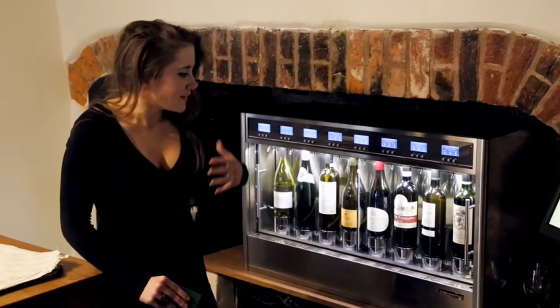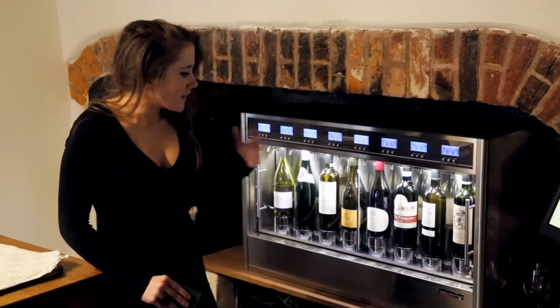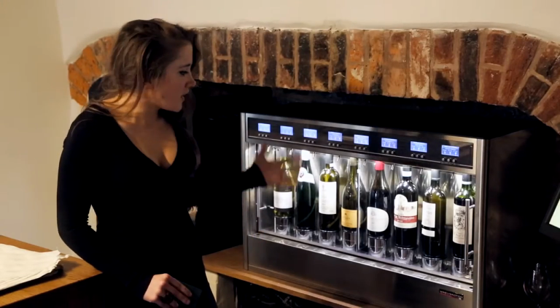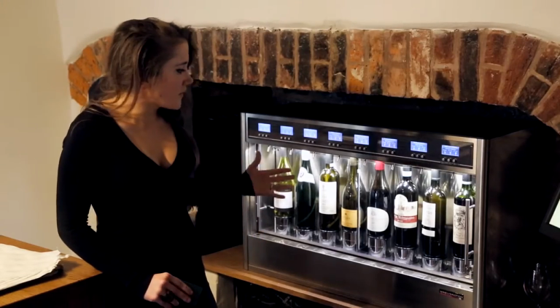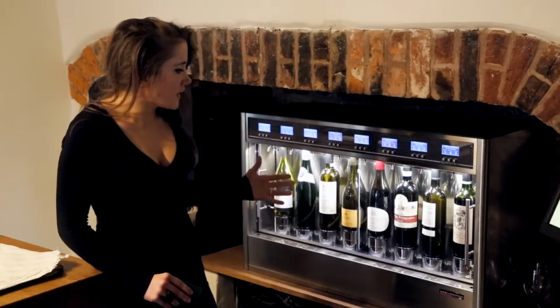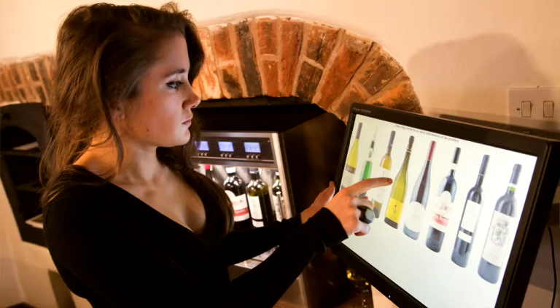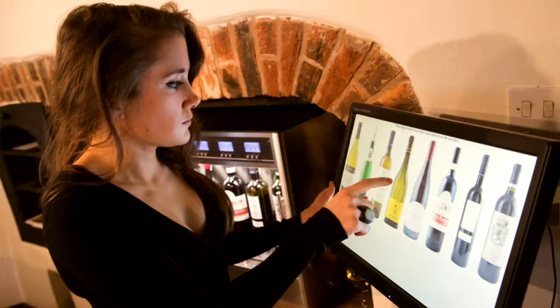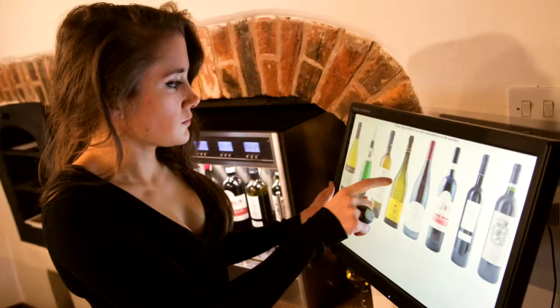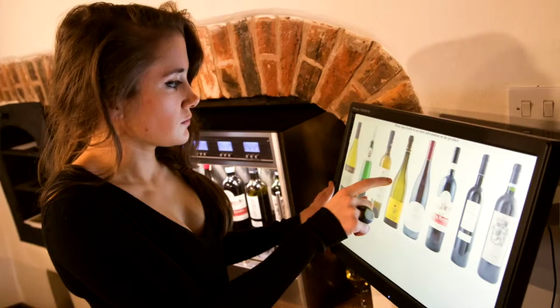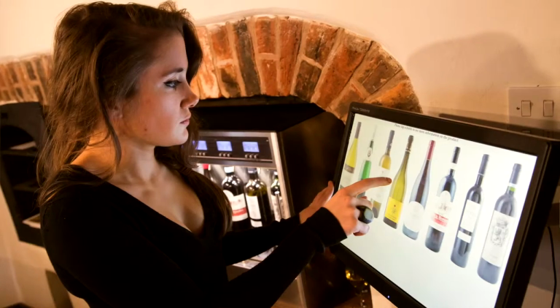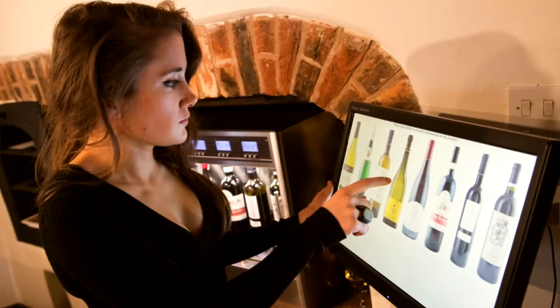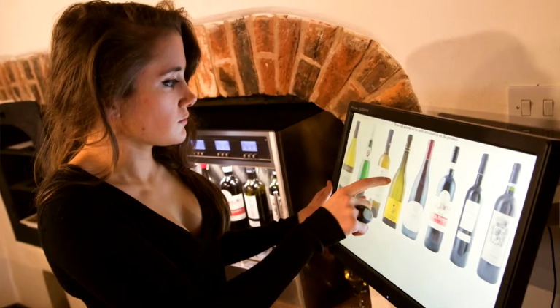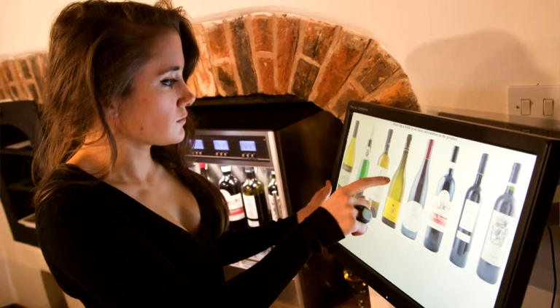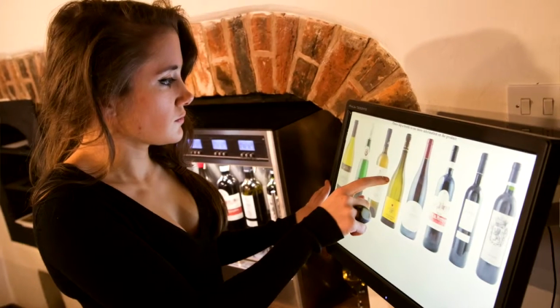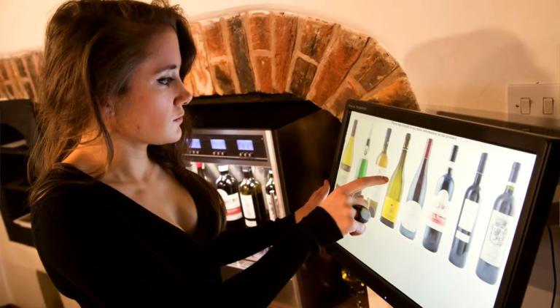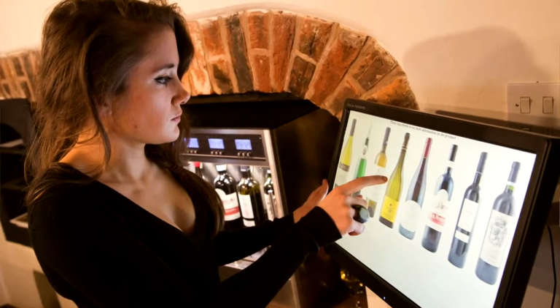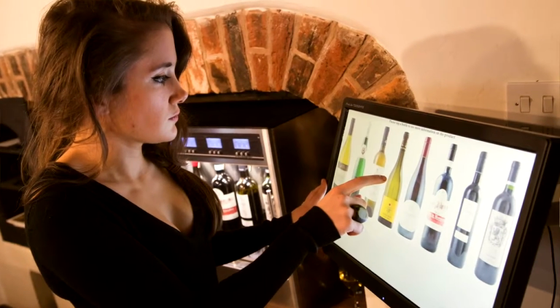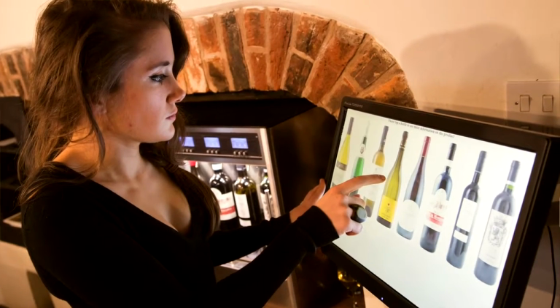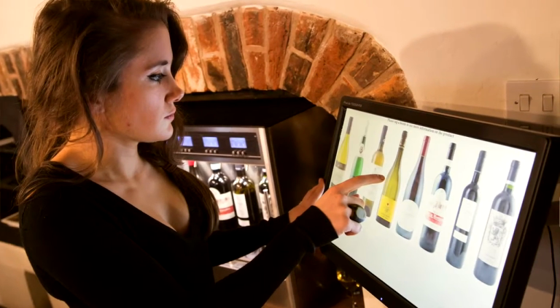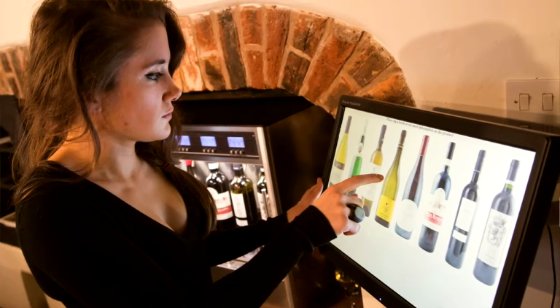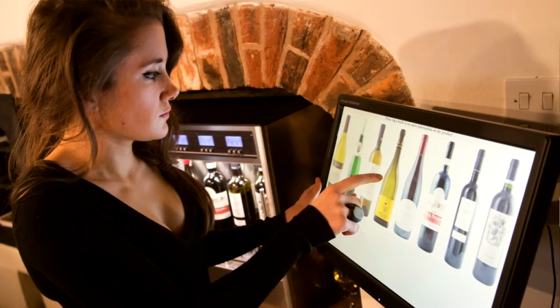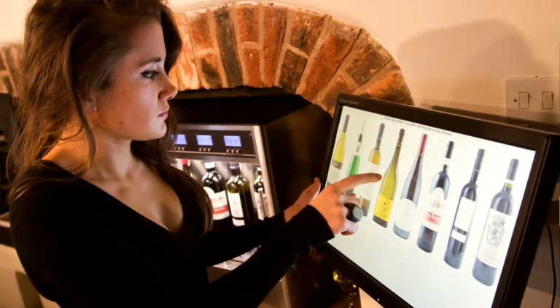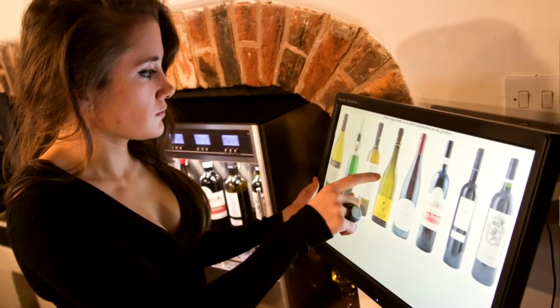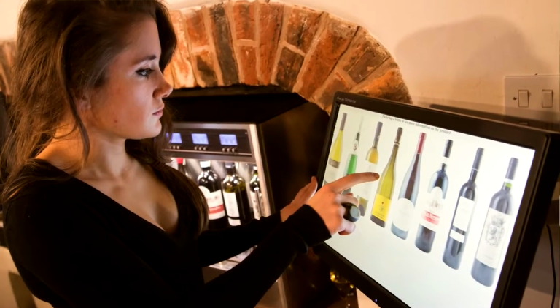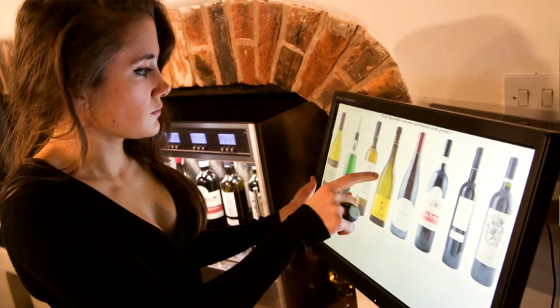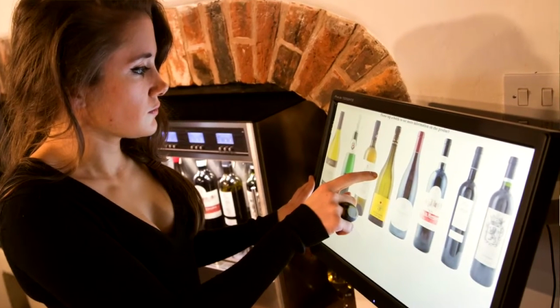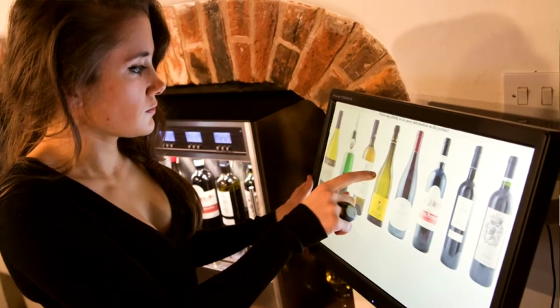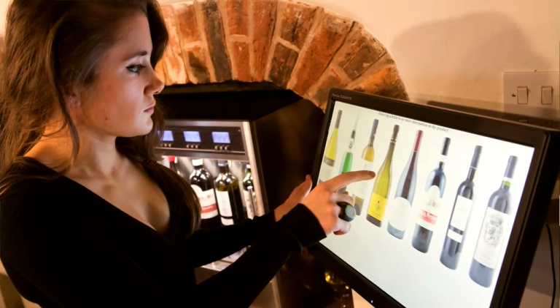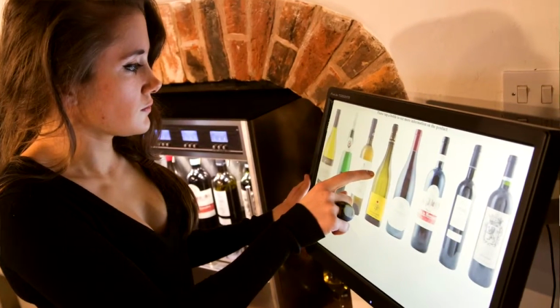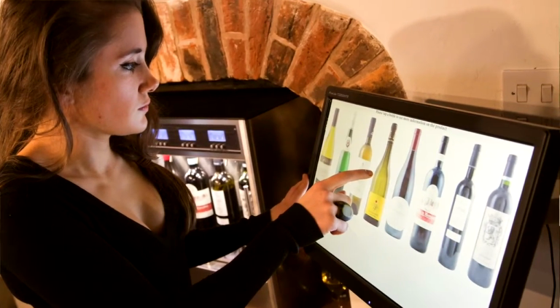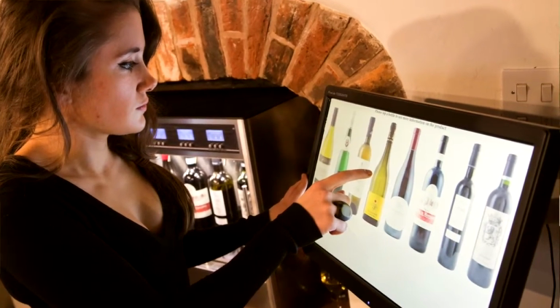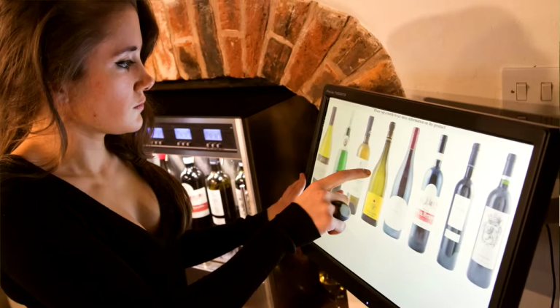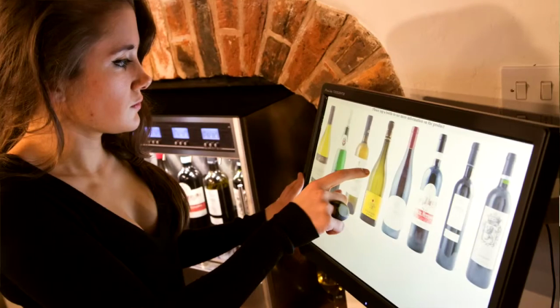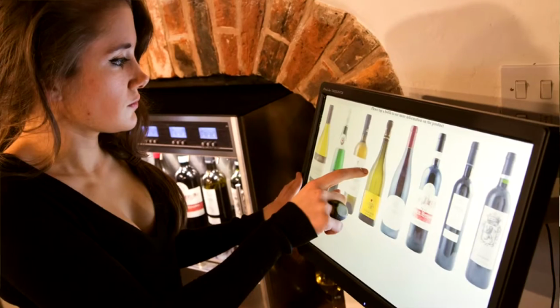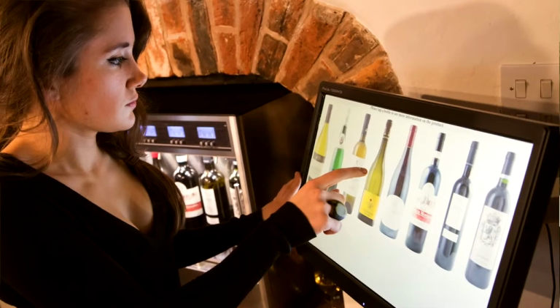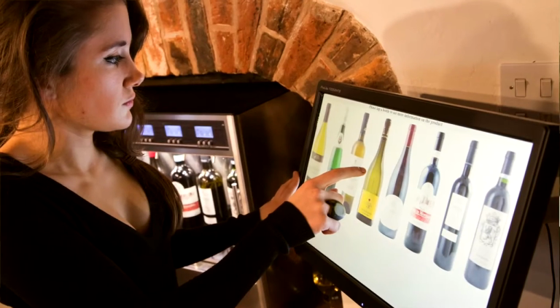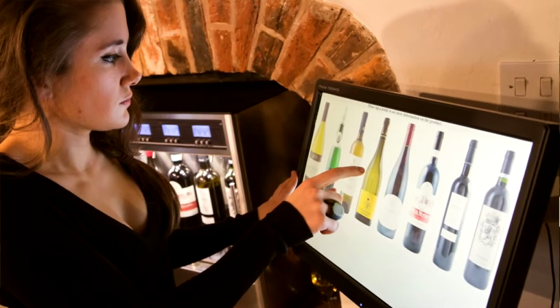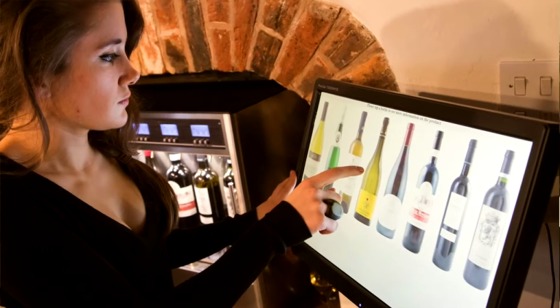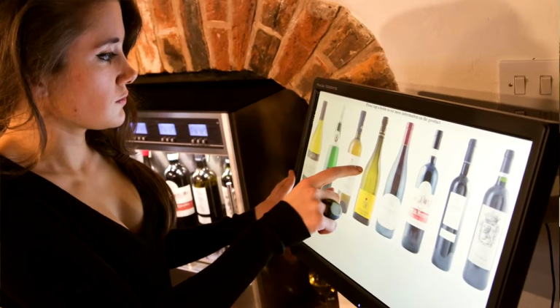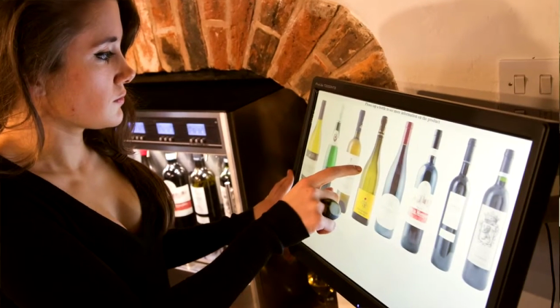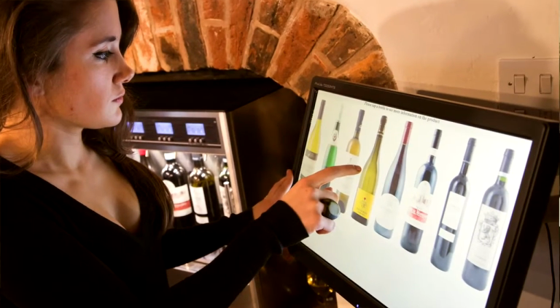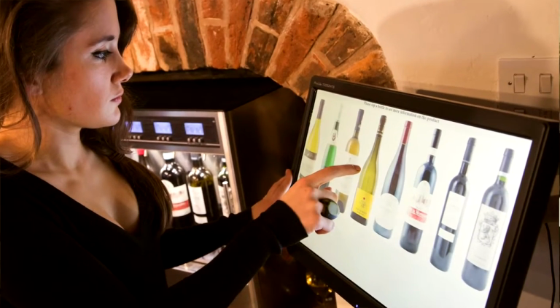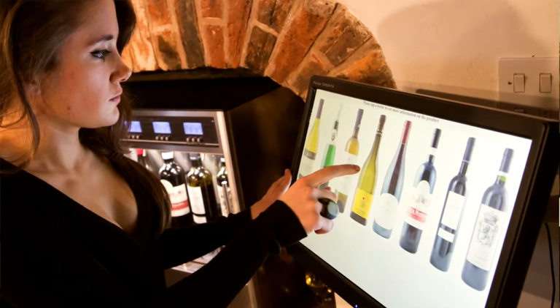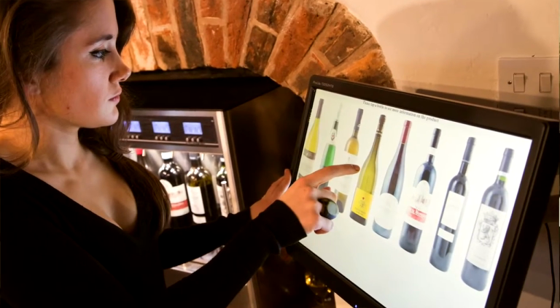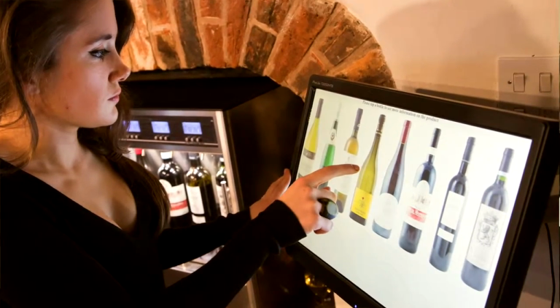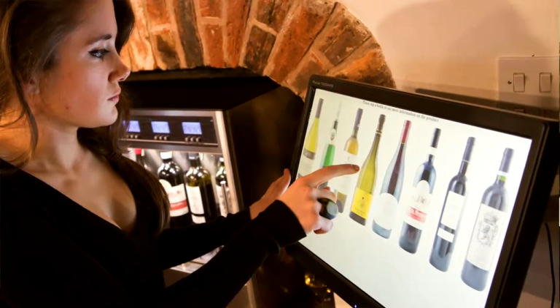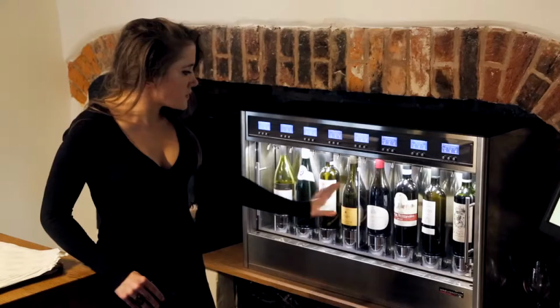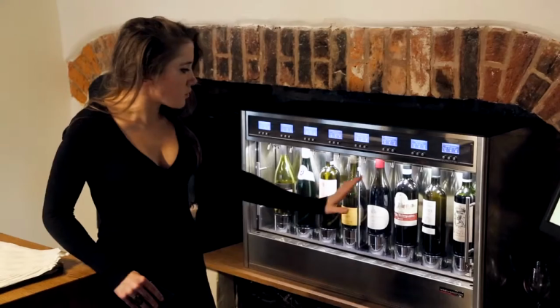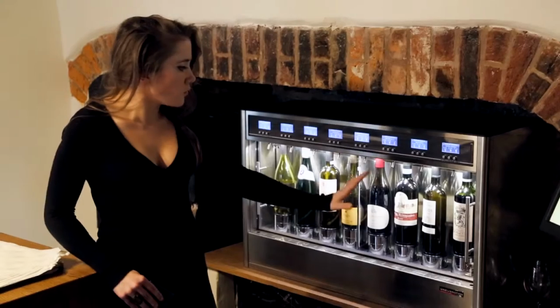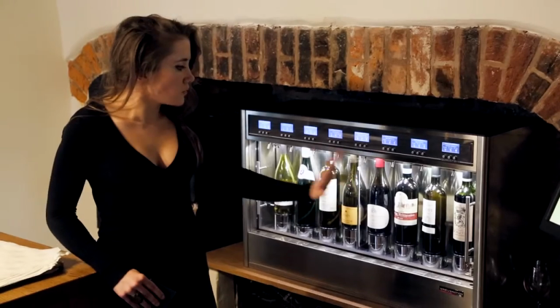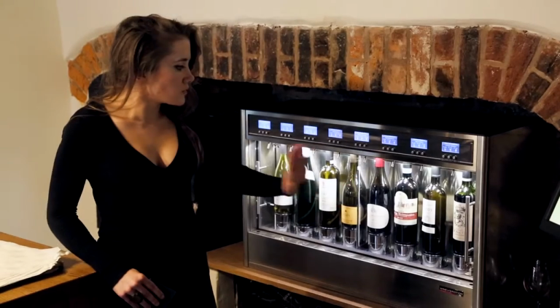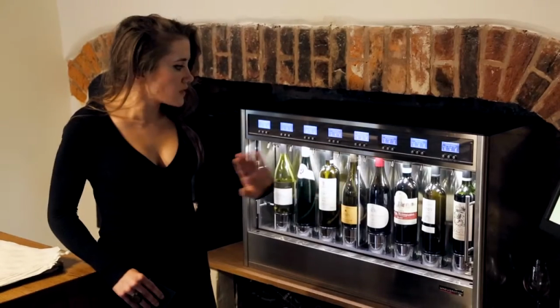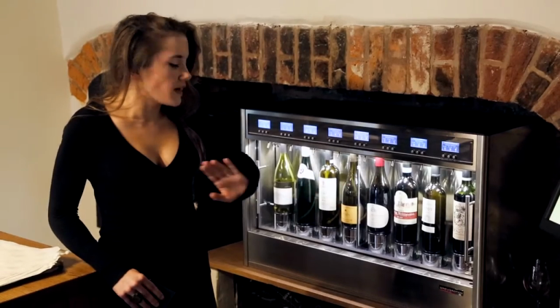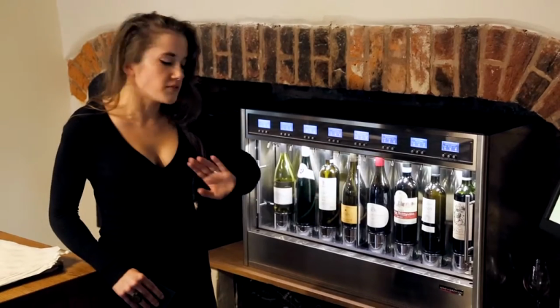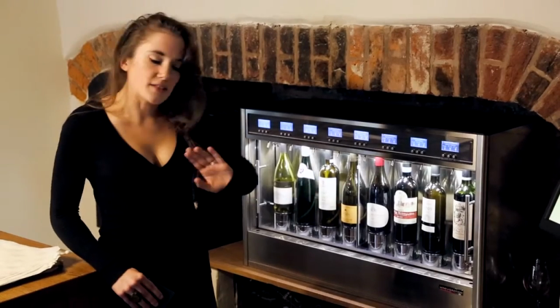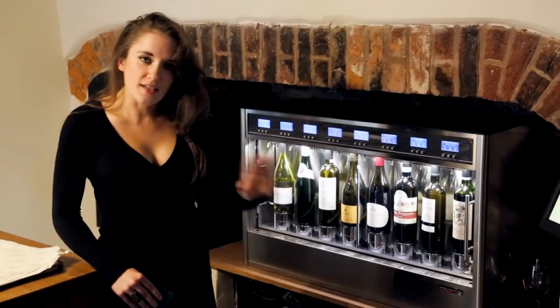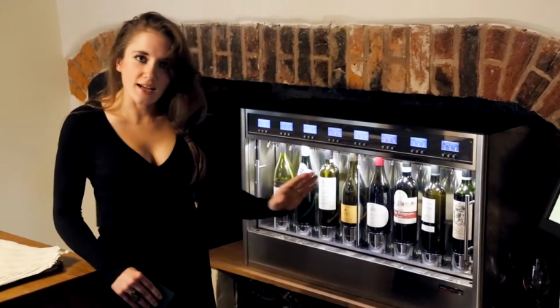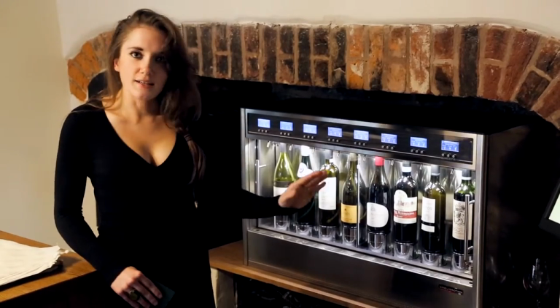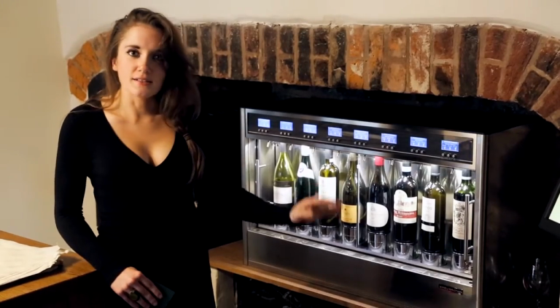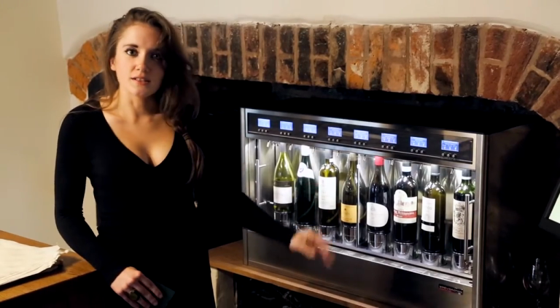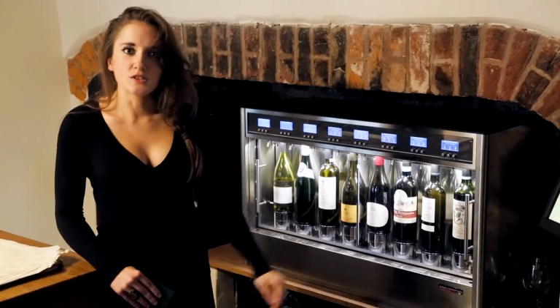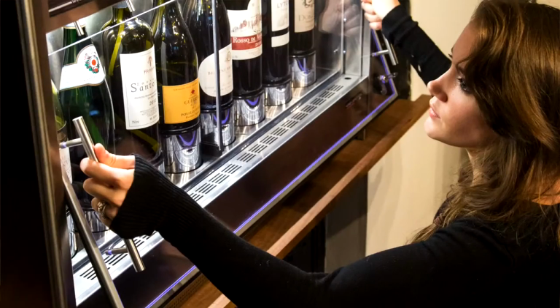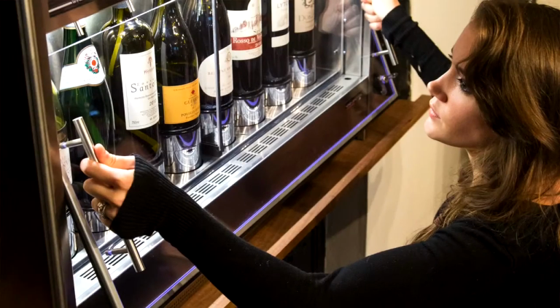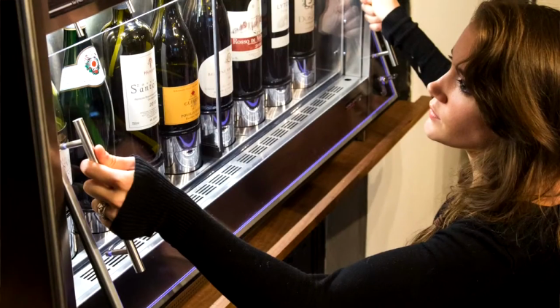They're coming out at the right temperature, because sometimes in the pub, you know, they've just been popped in the fridge or something, but these are all served exactly as they should be.